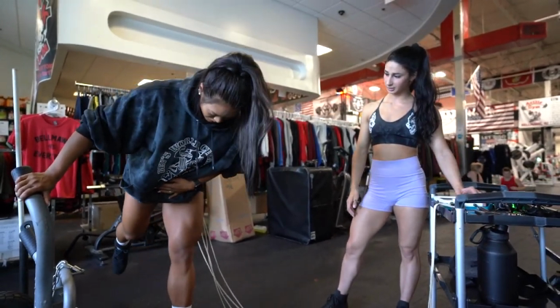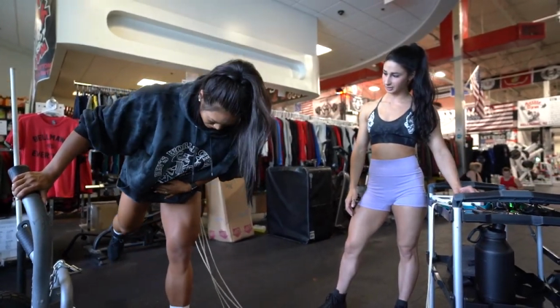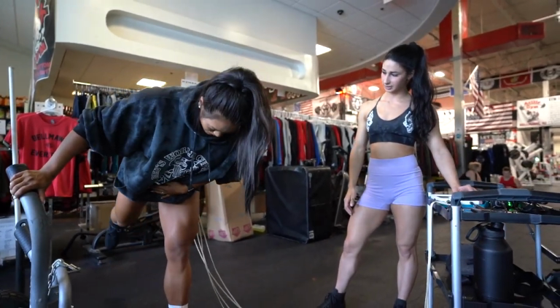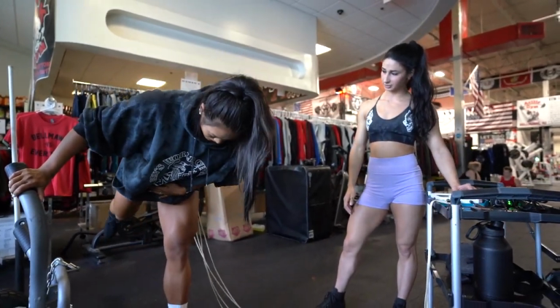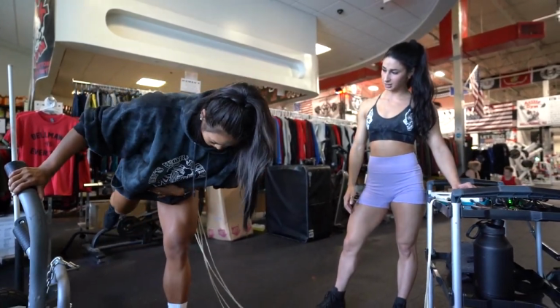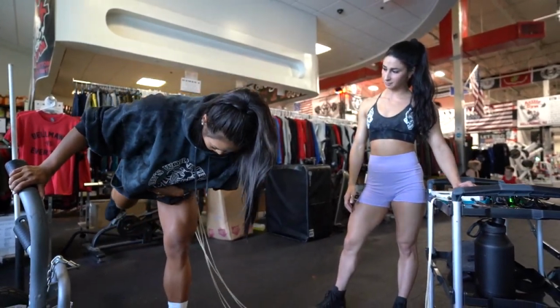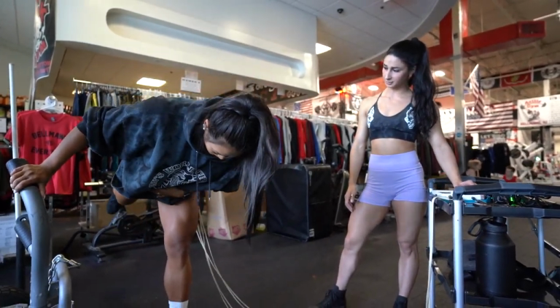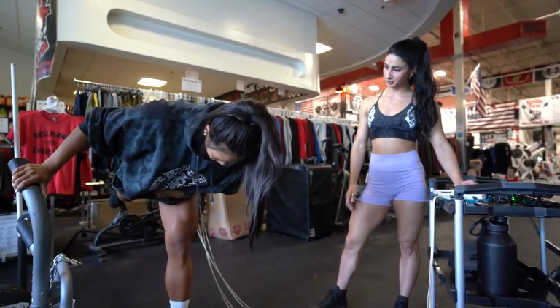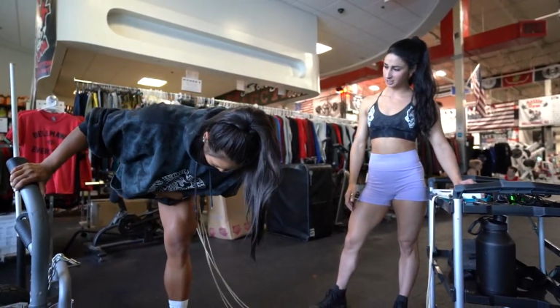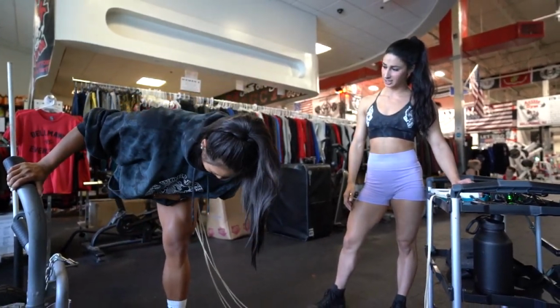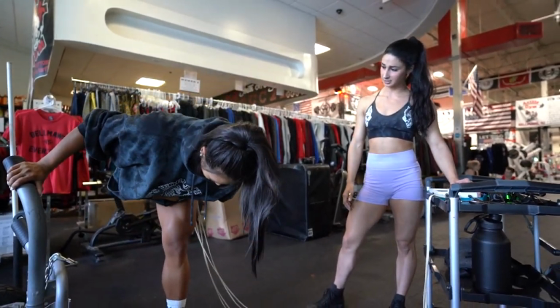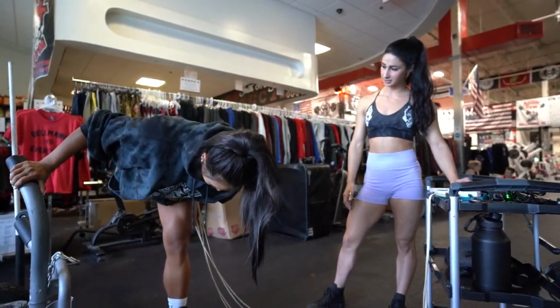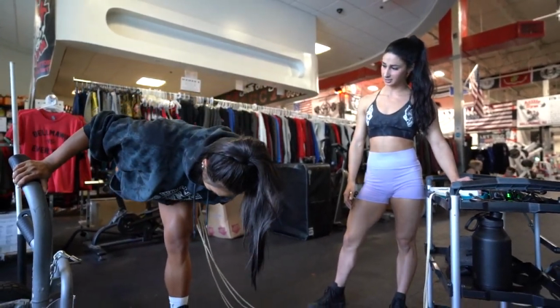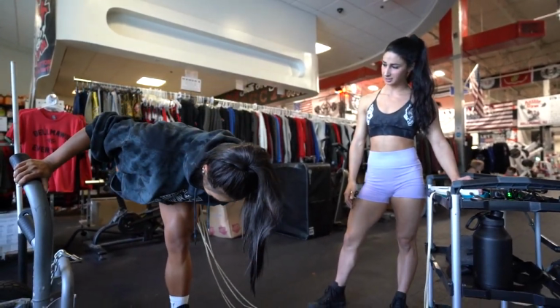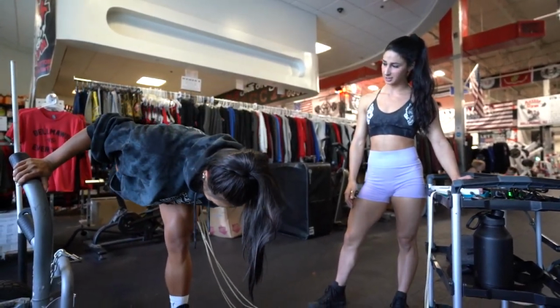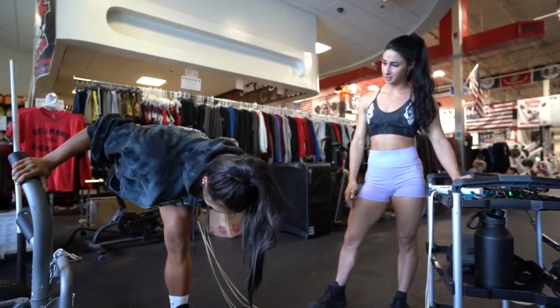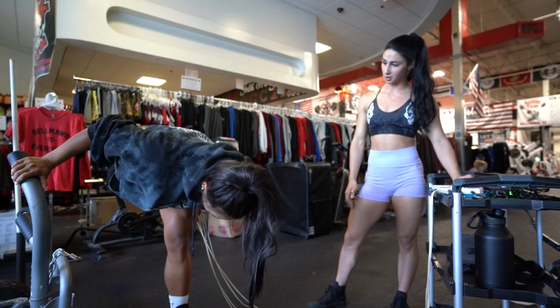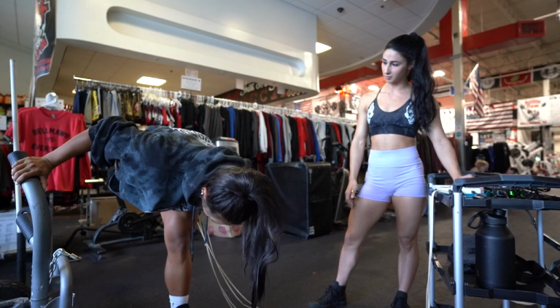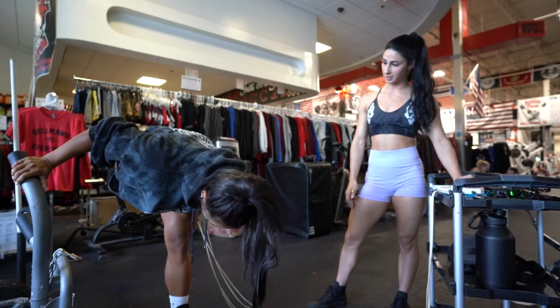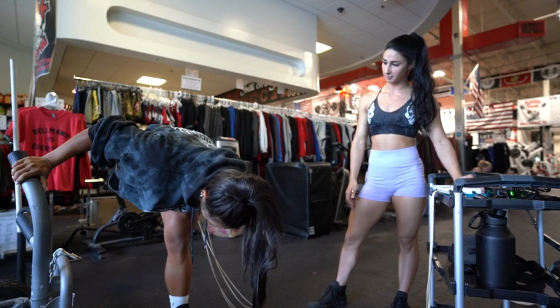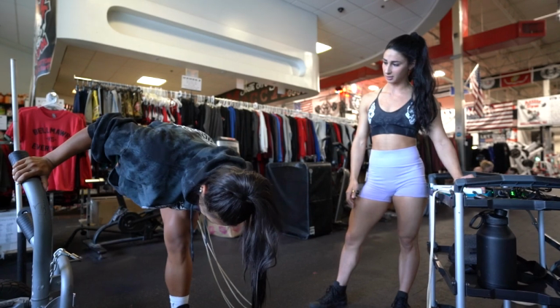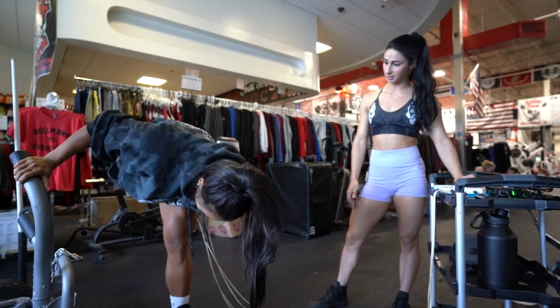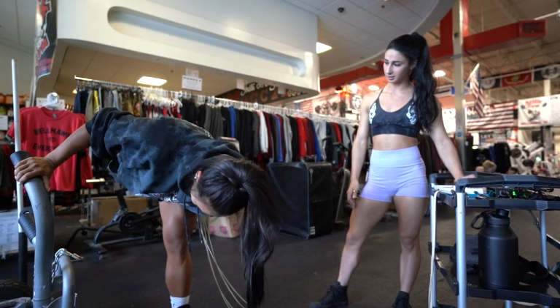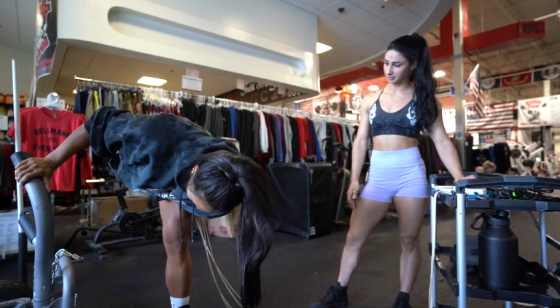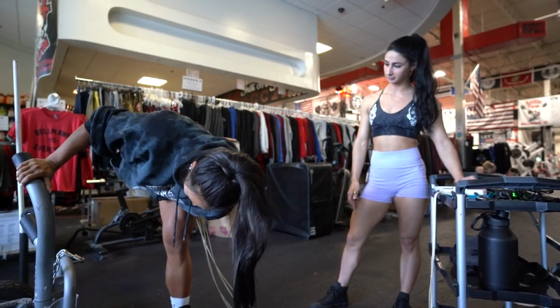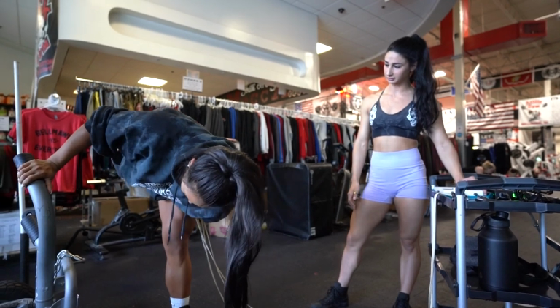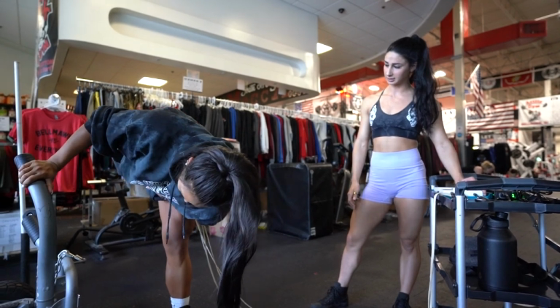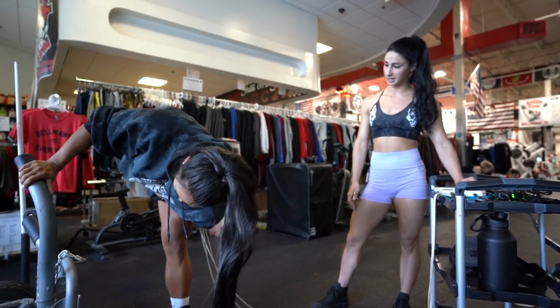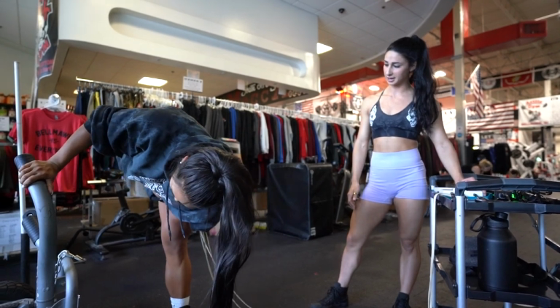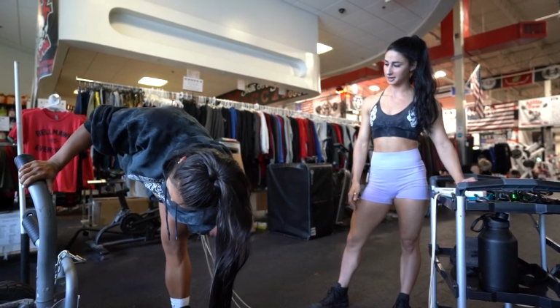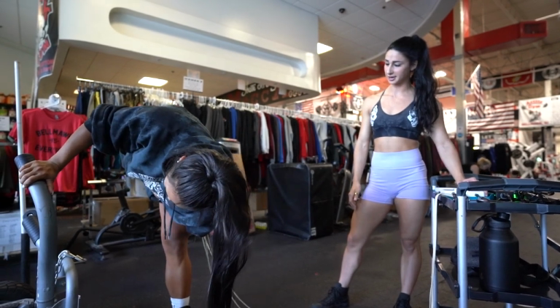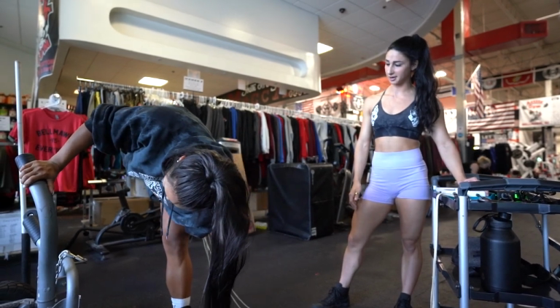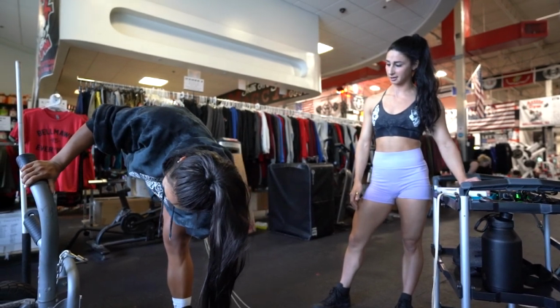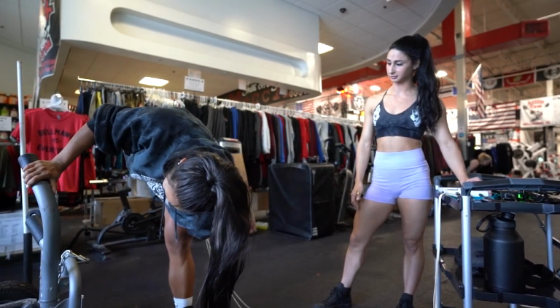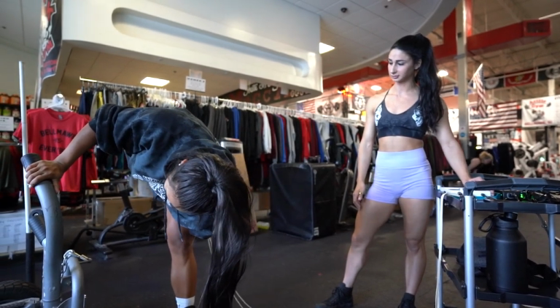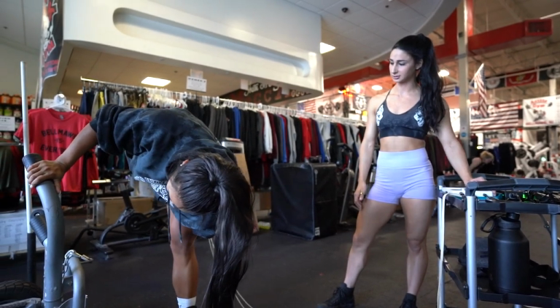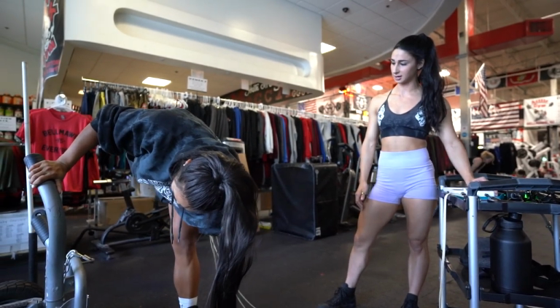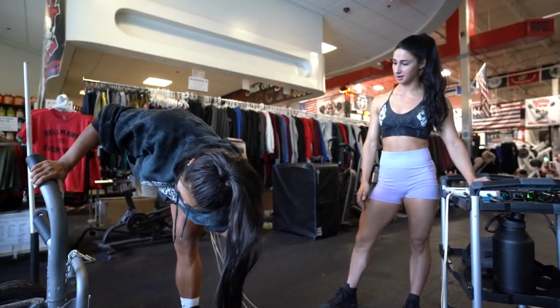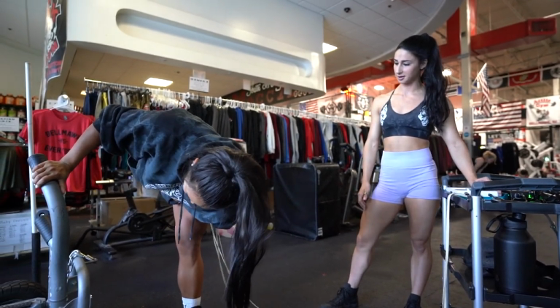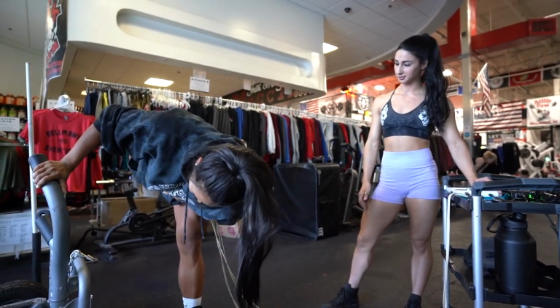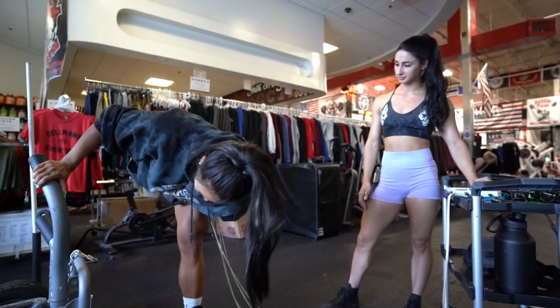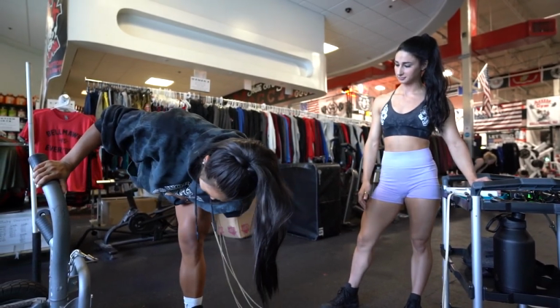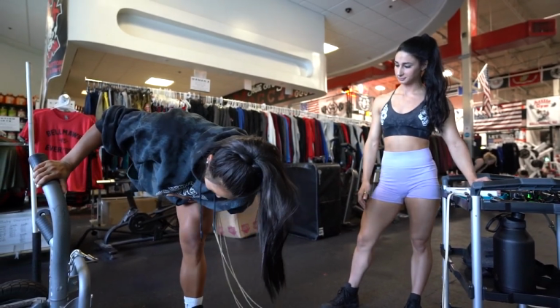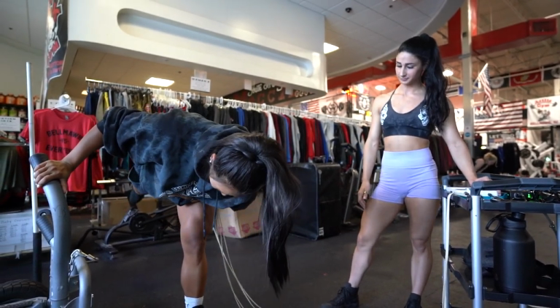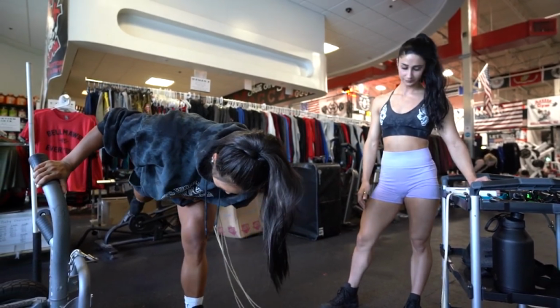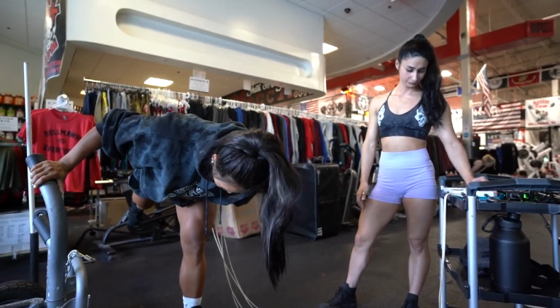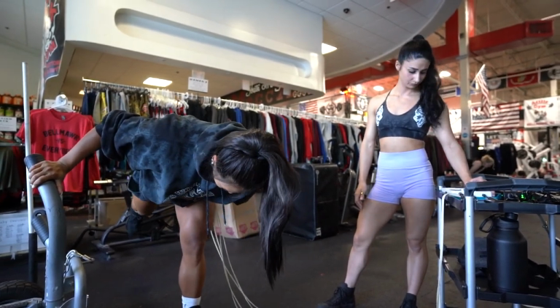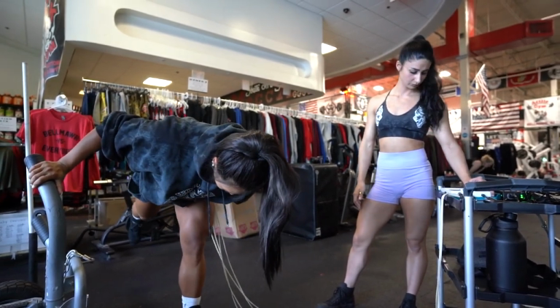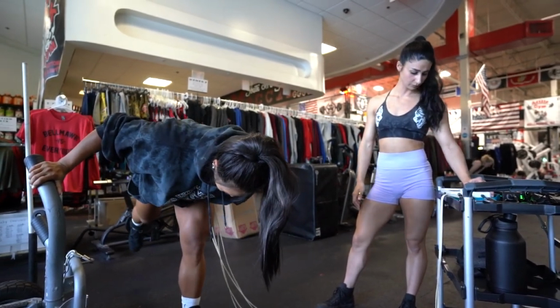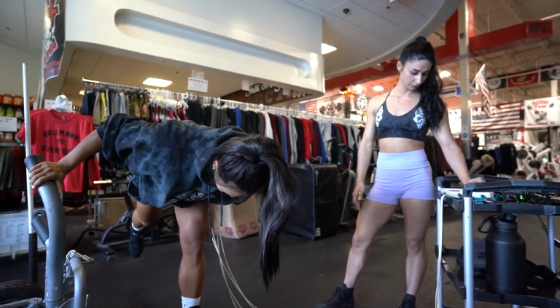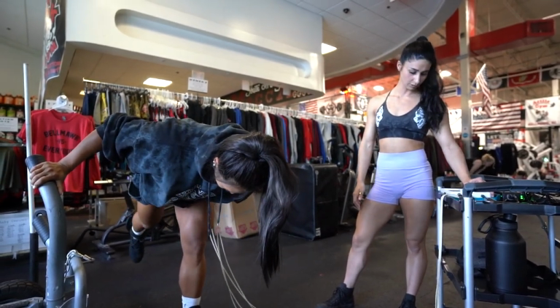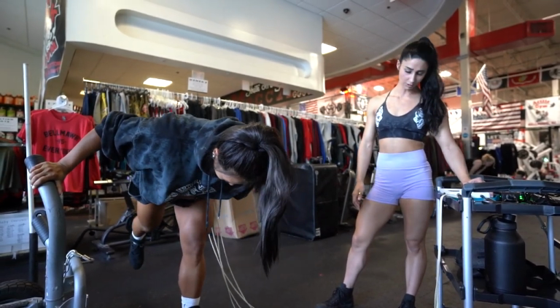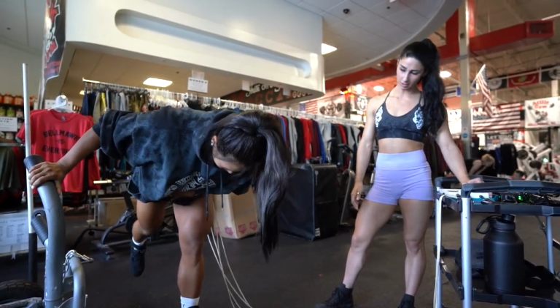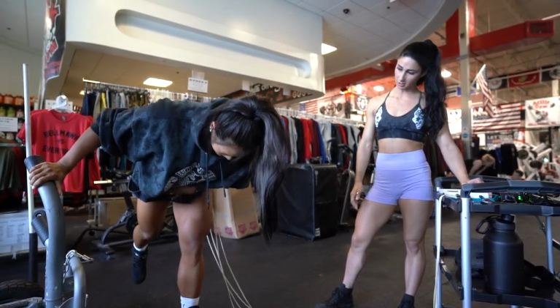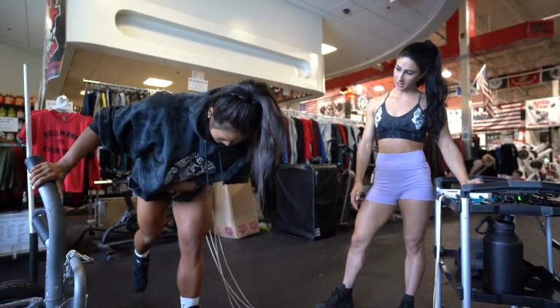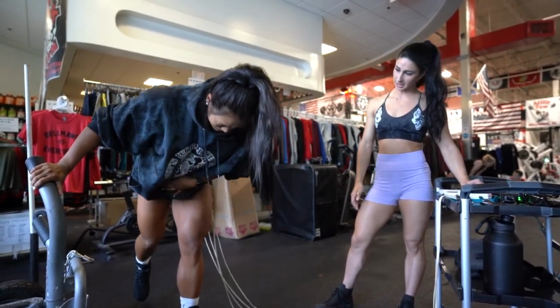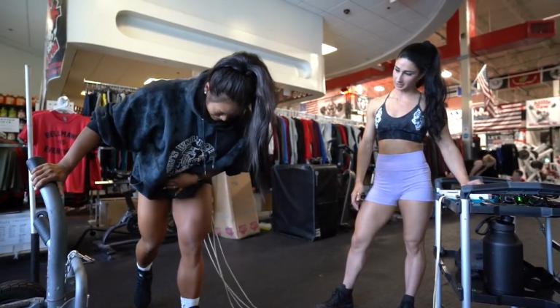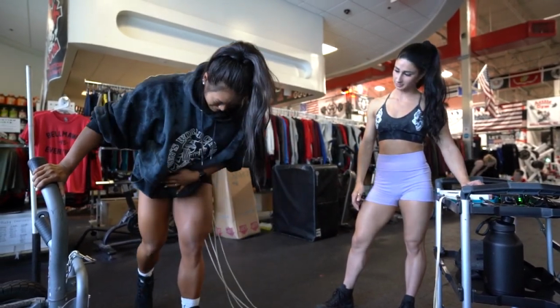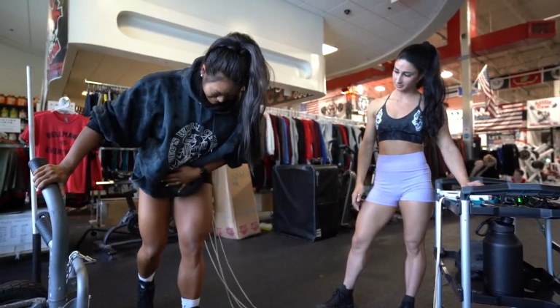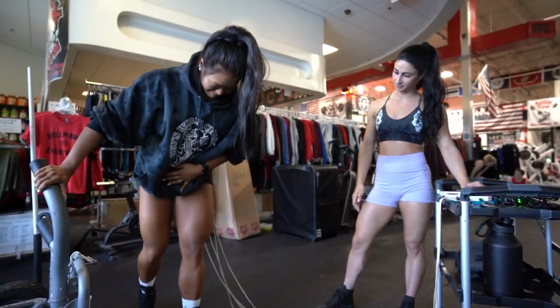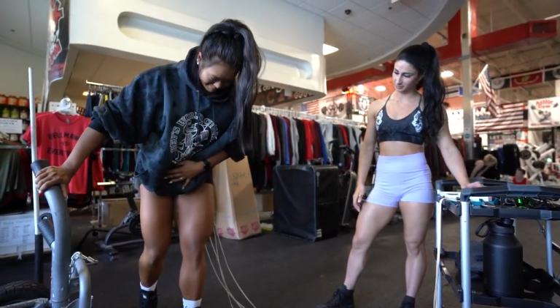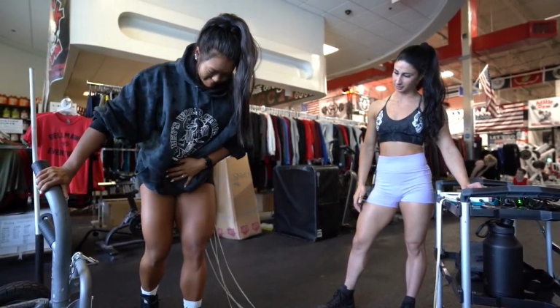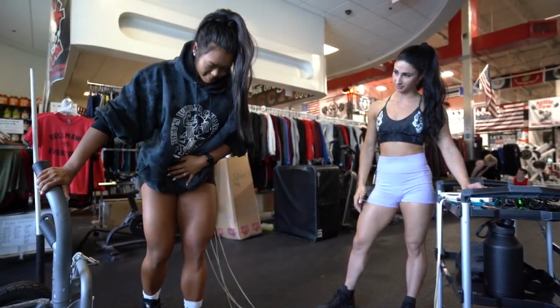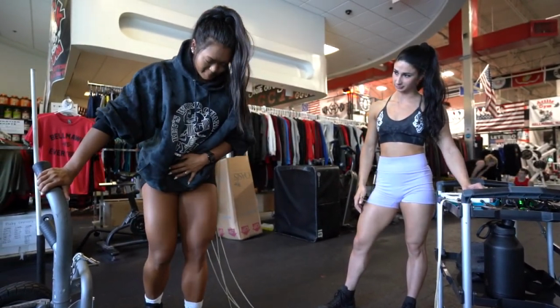Really drop your chest and then open up hard. There you go. All that comes from the glute.